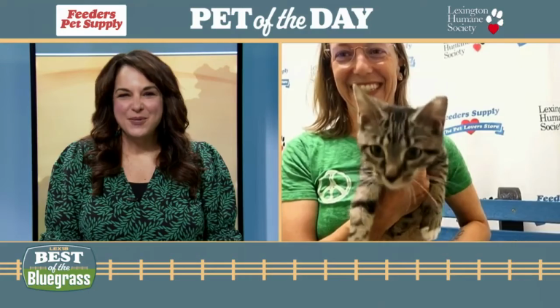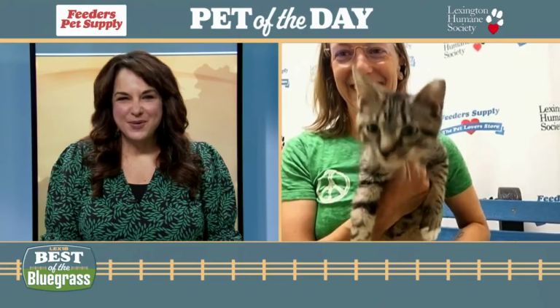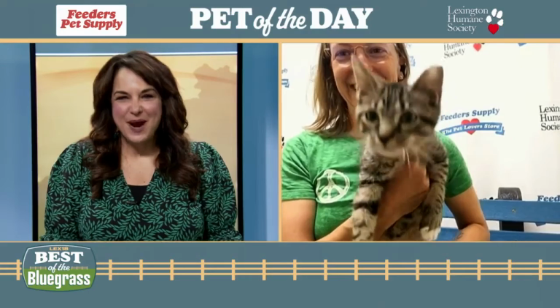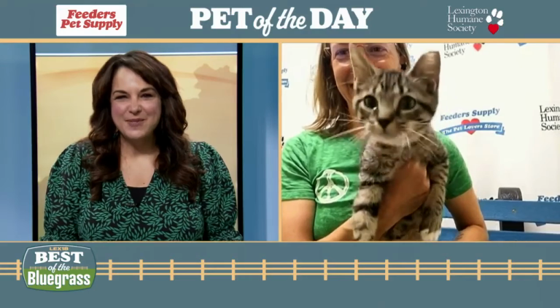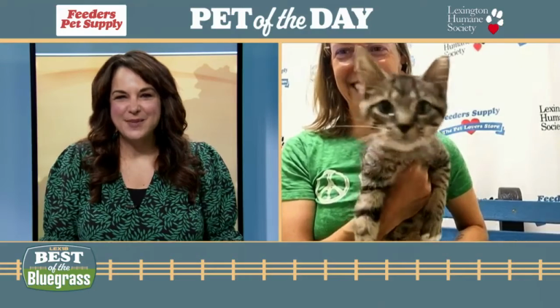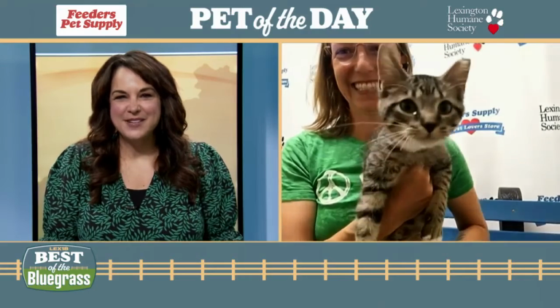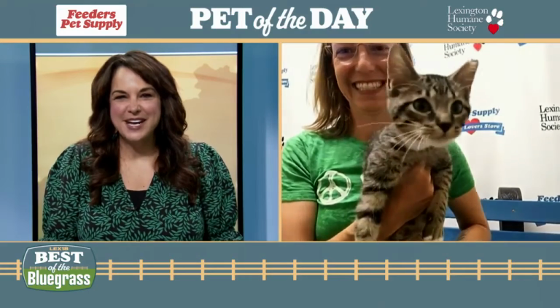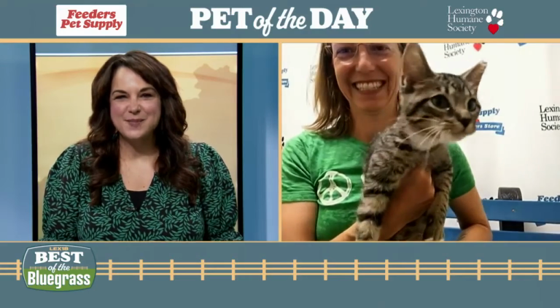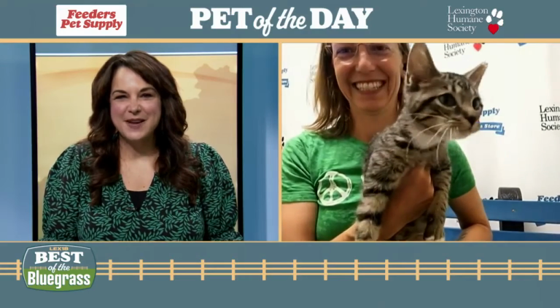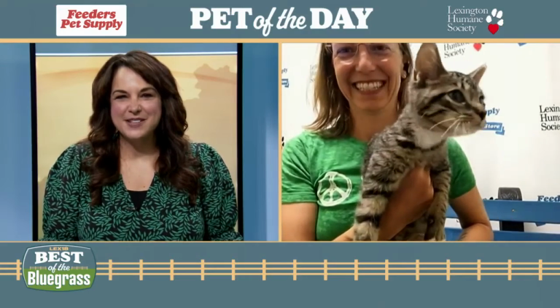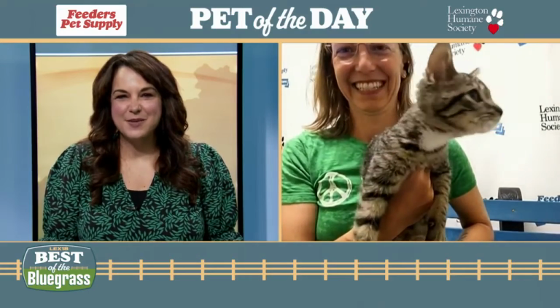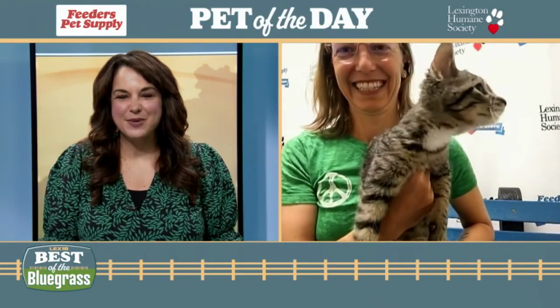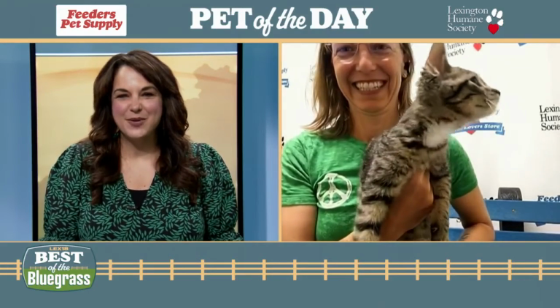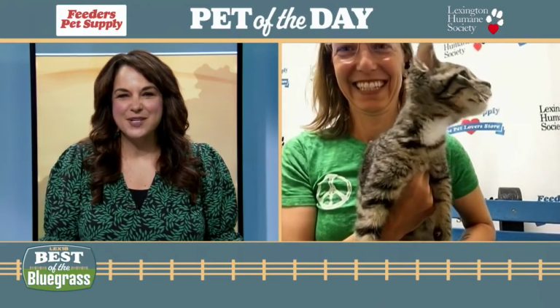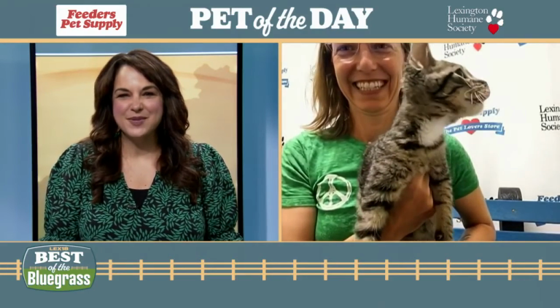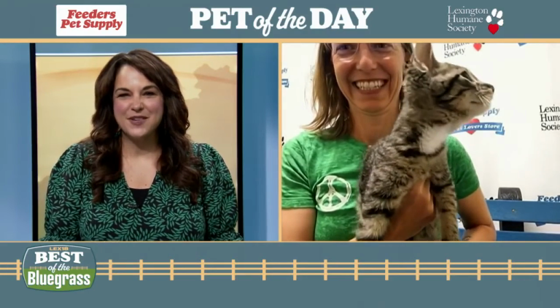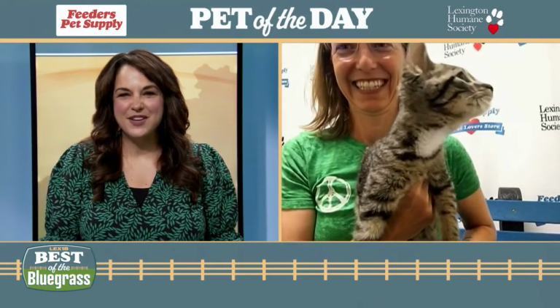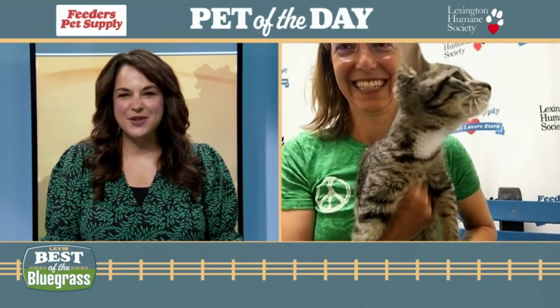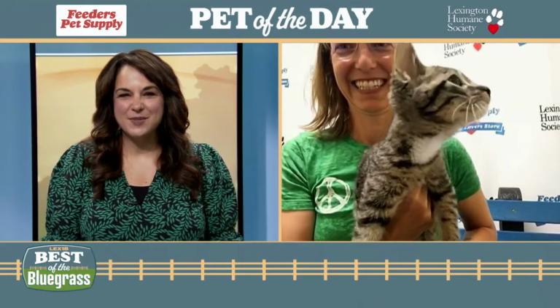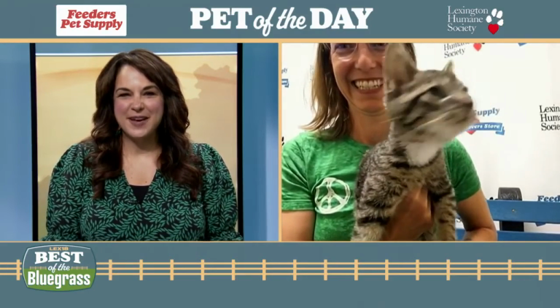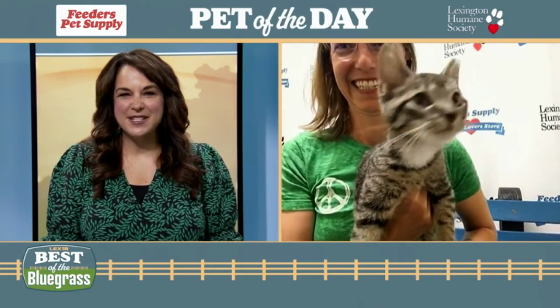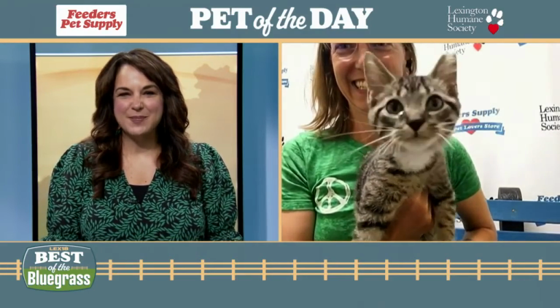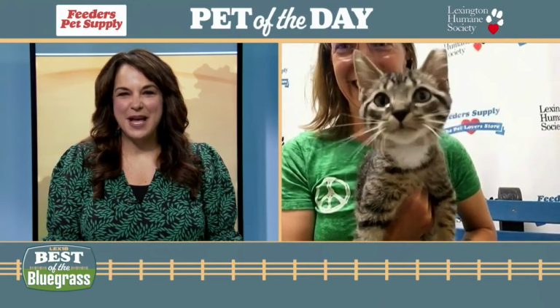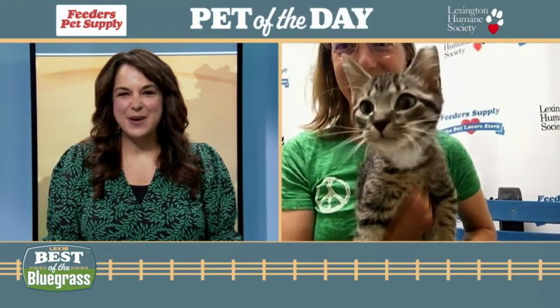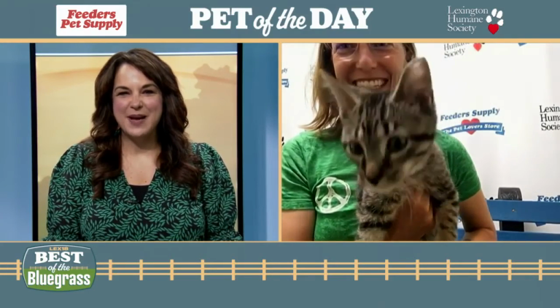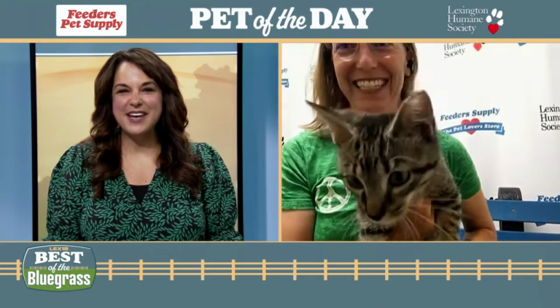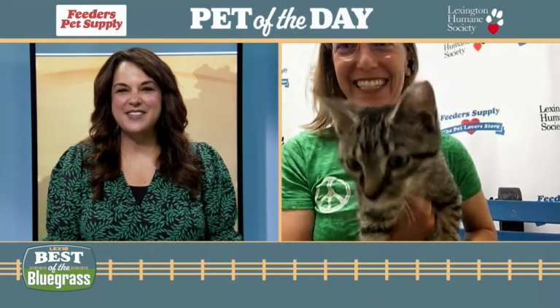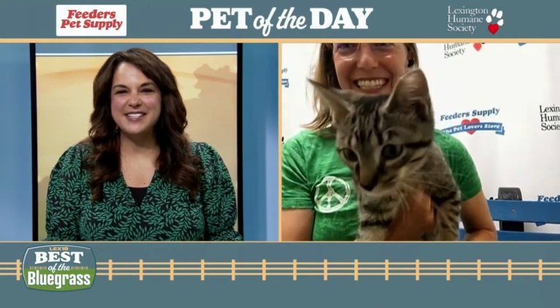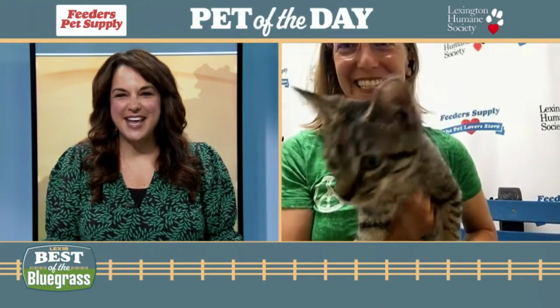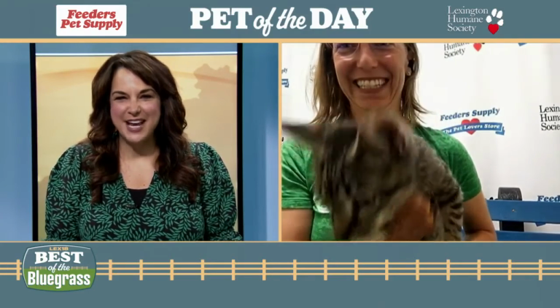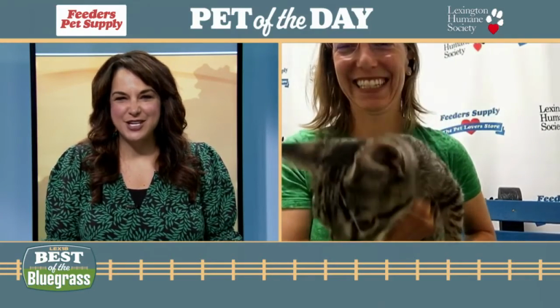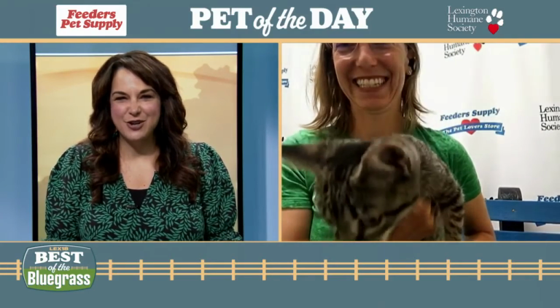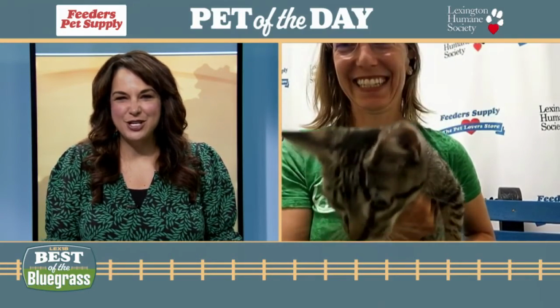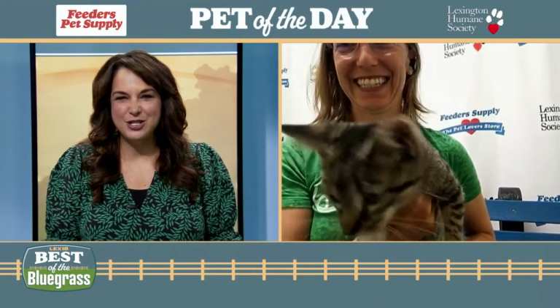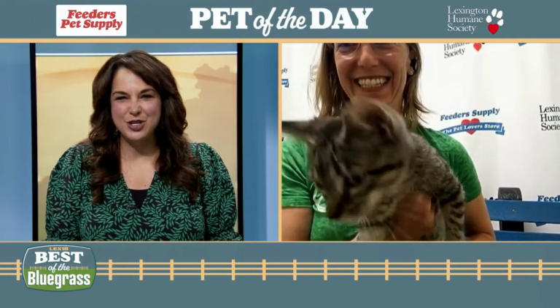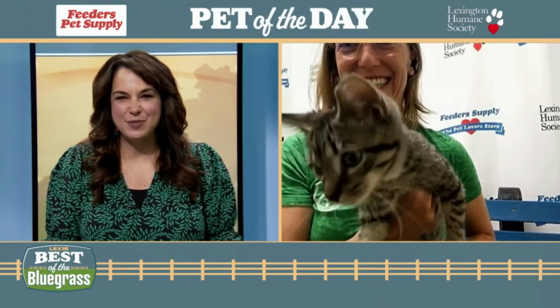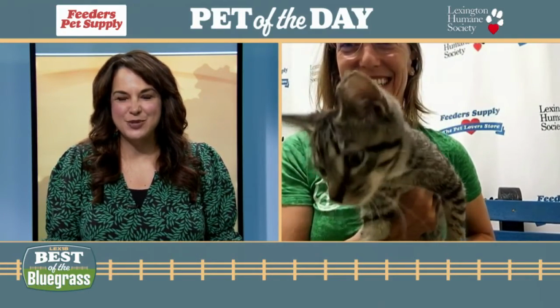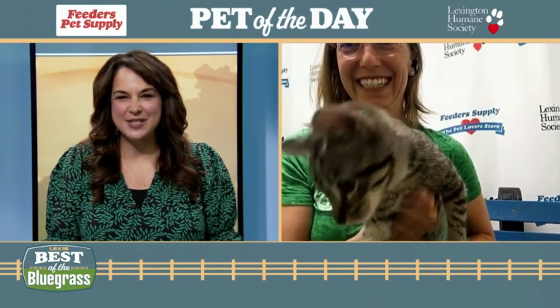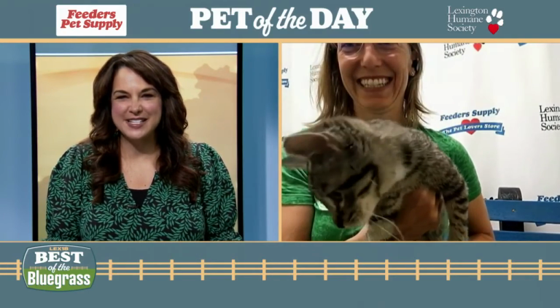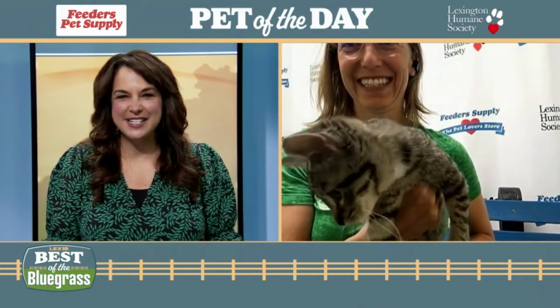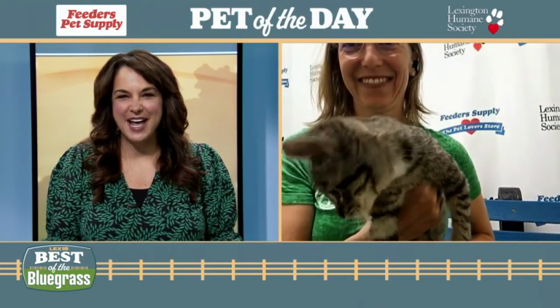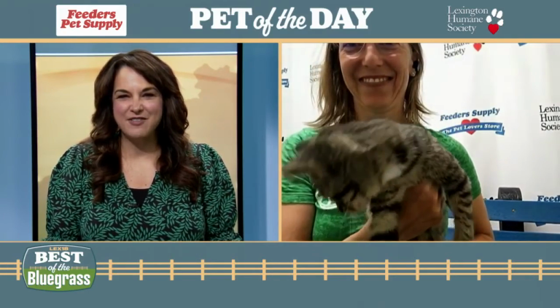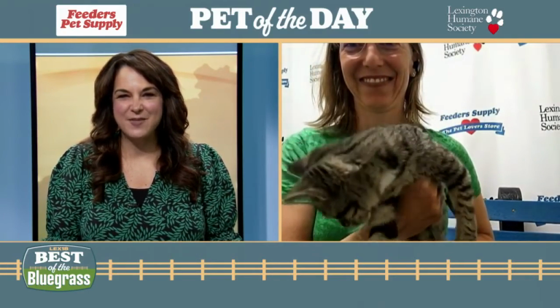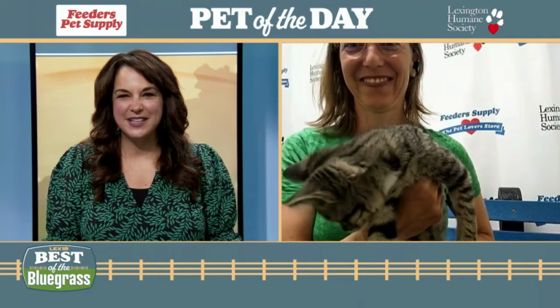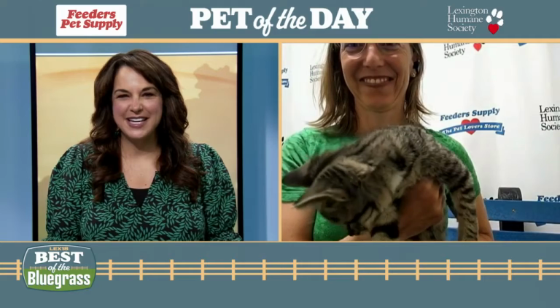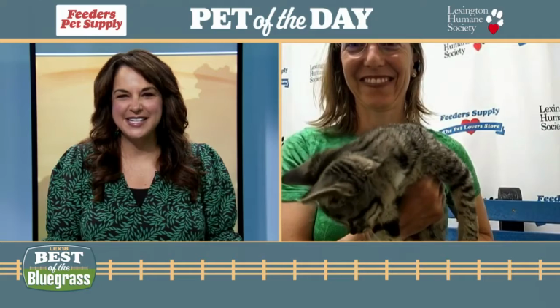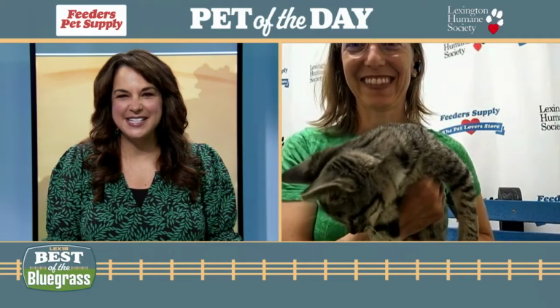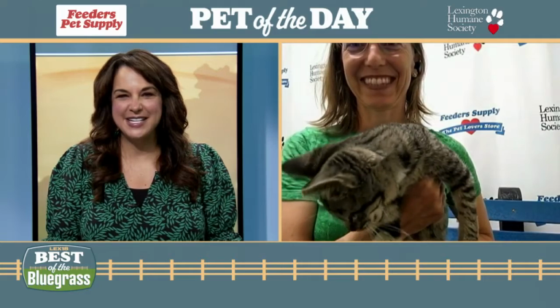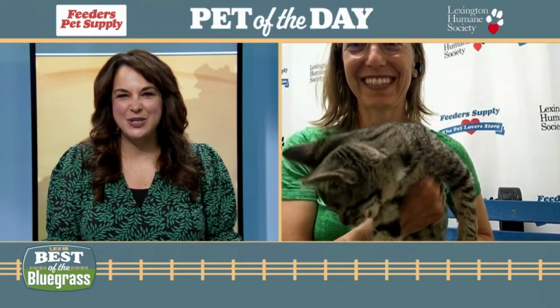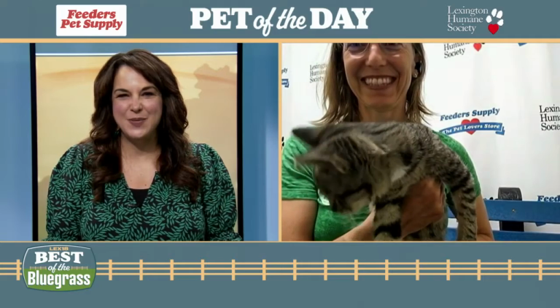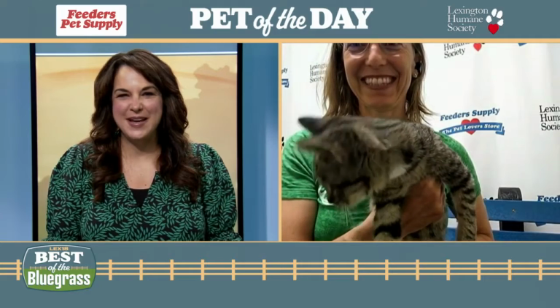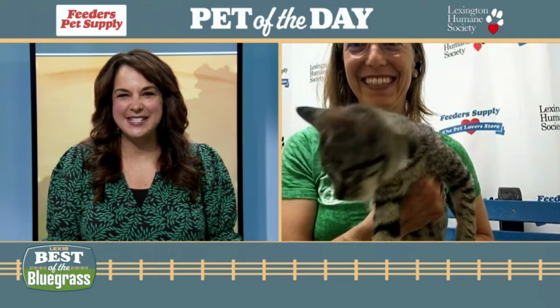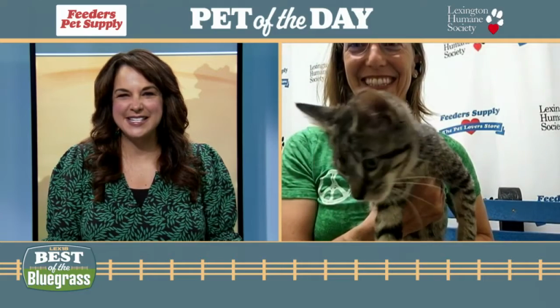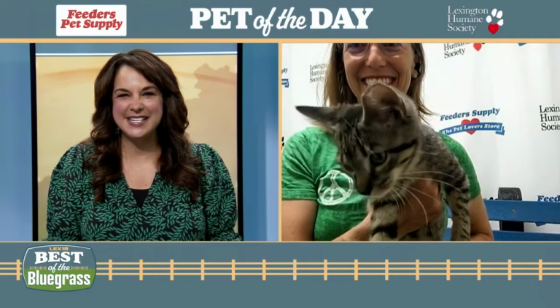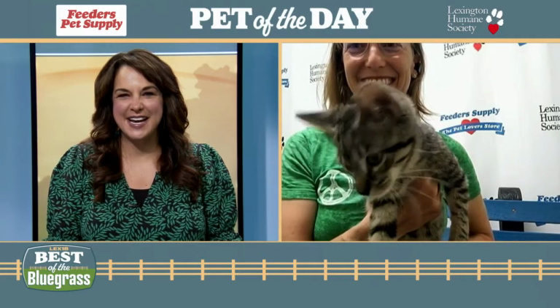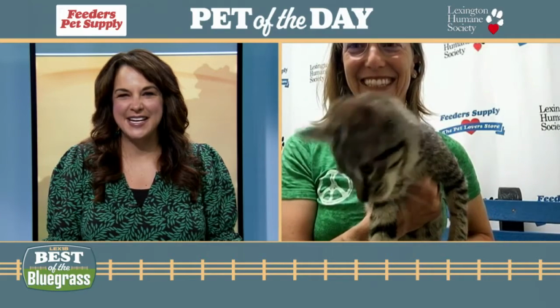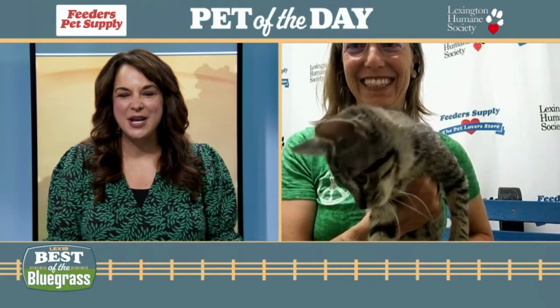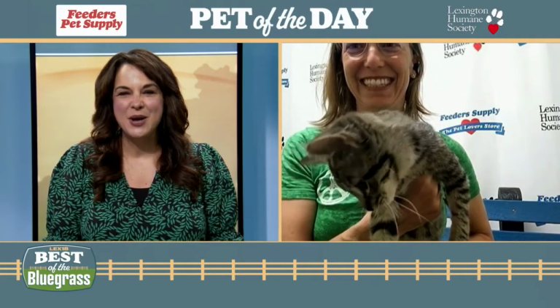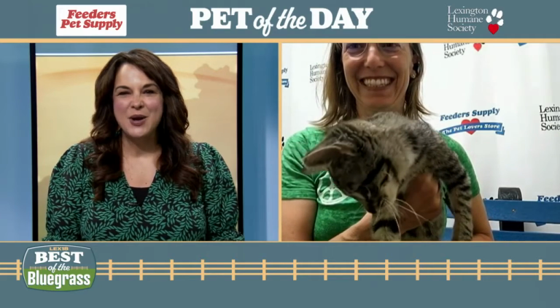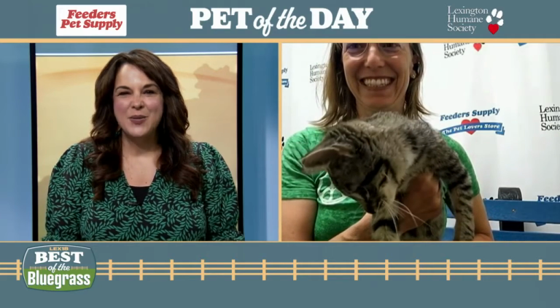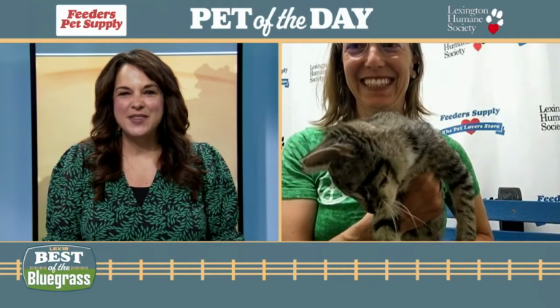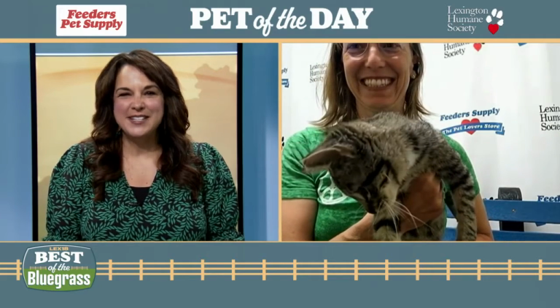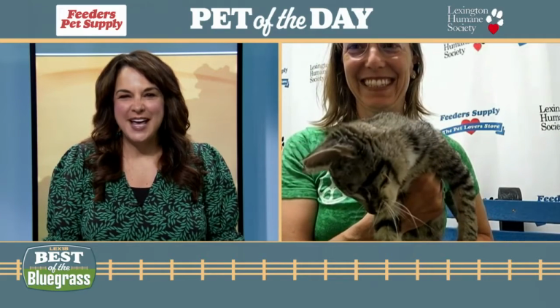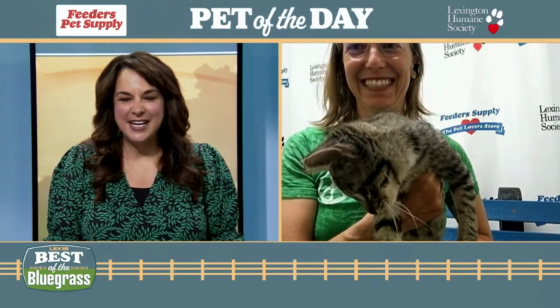We're wrapping up today's Best of the Bluegrass with our Feeders Pet Supply pet of the day. Jody Shoup joins us live from the Lexington Humane Society with Teddy.